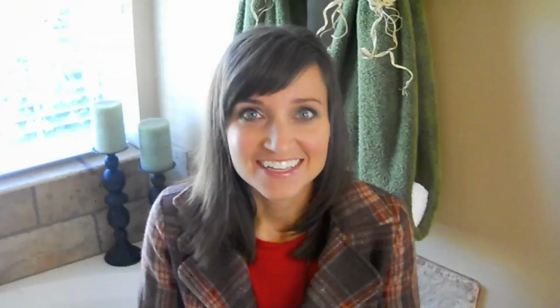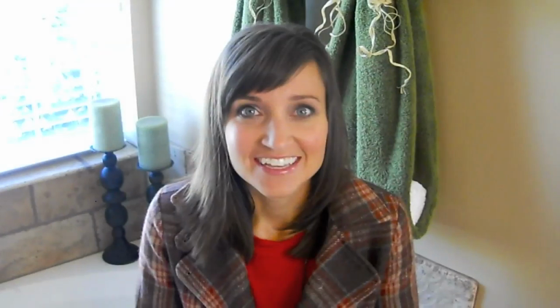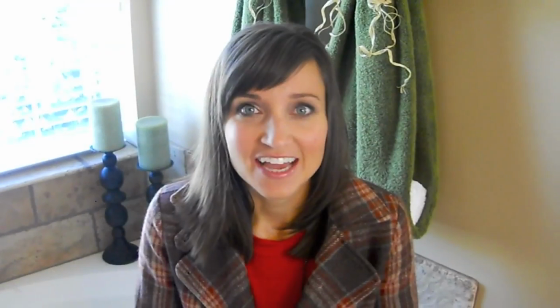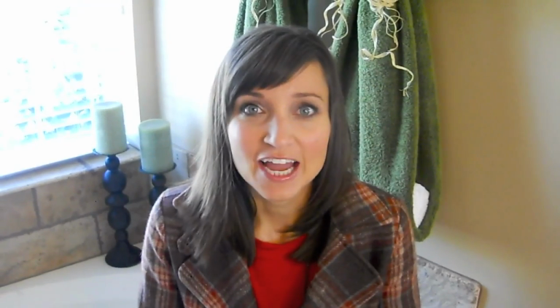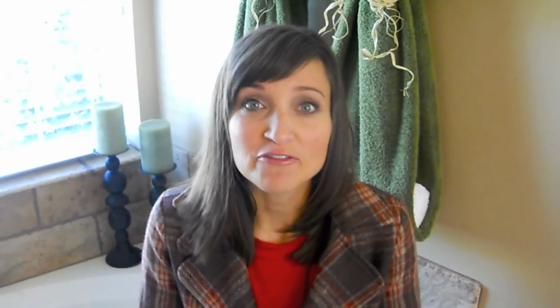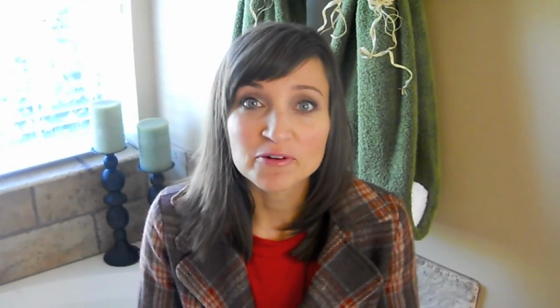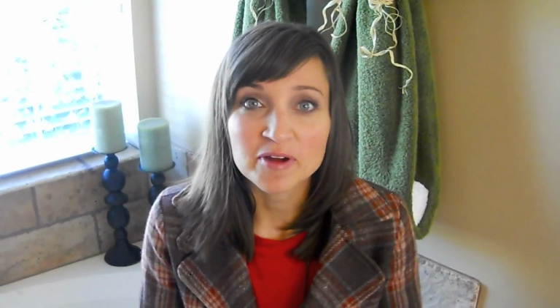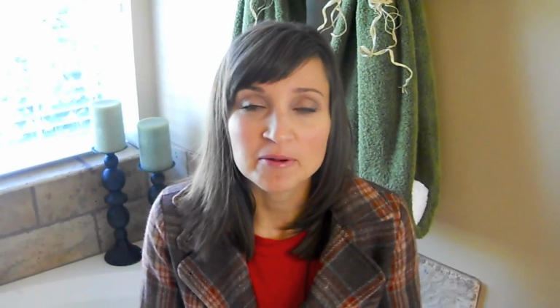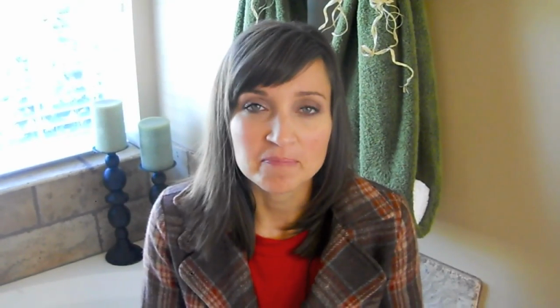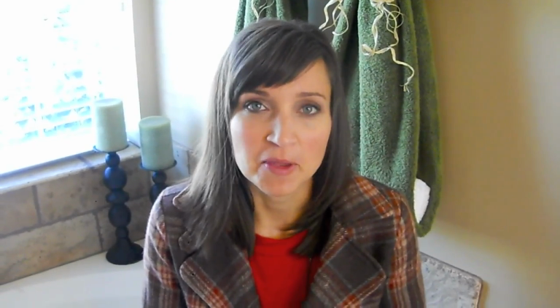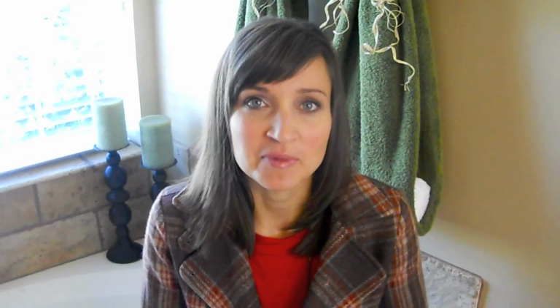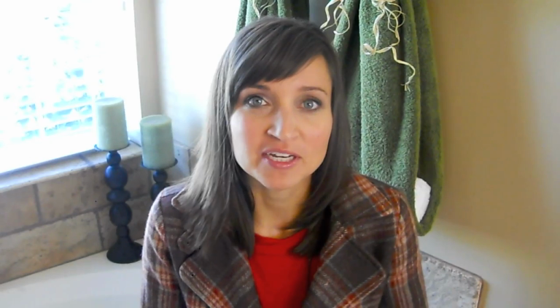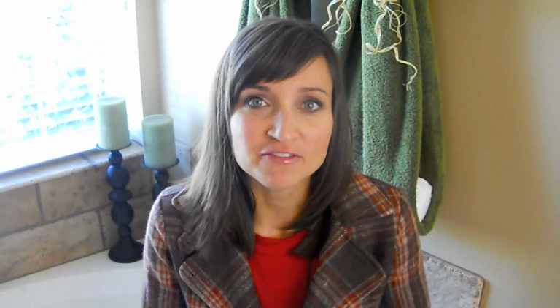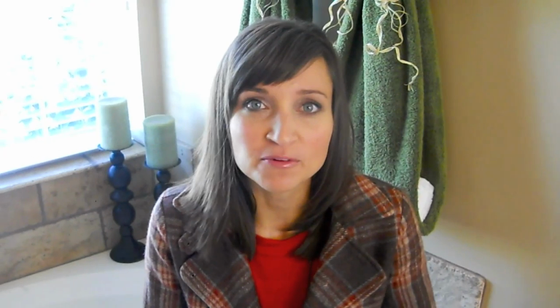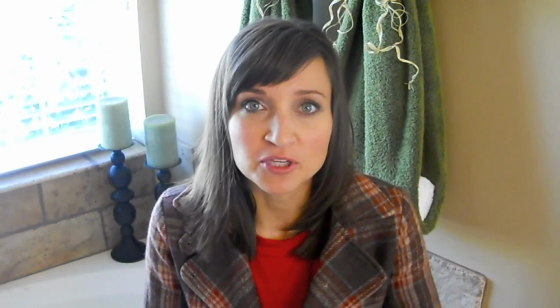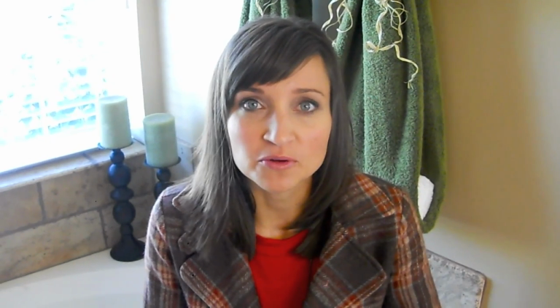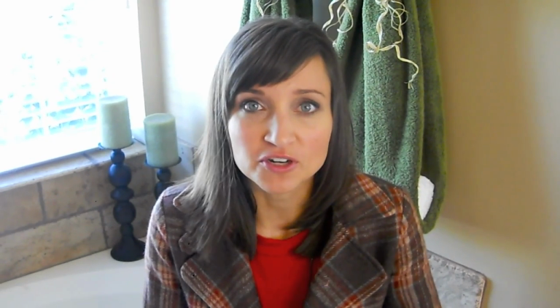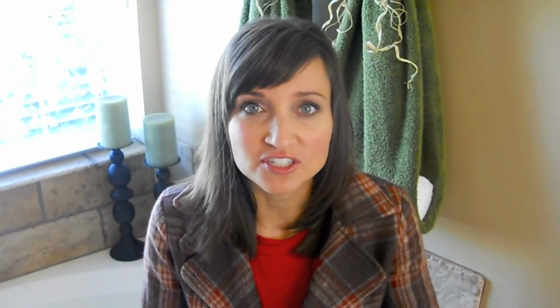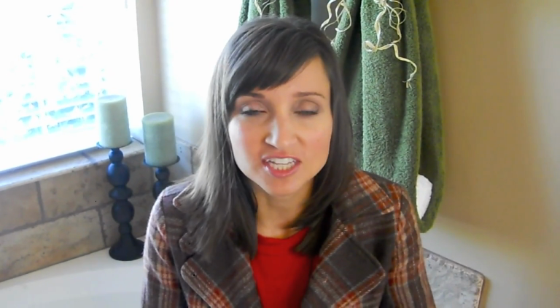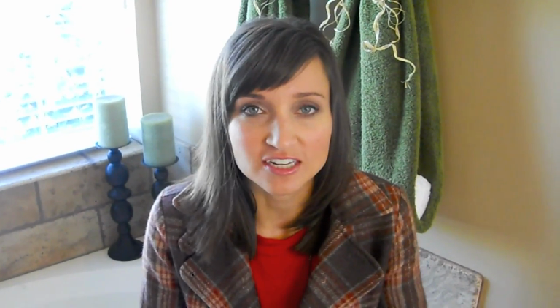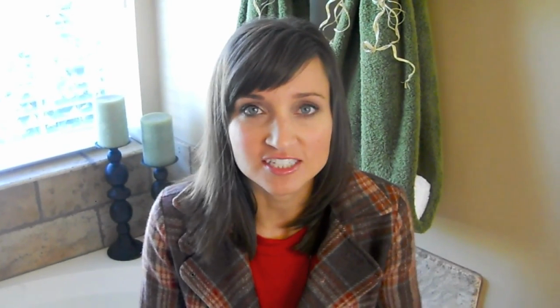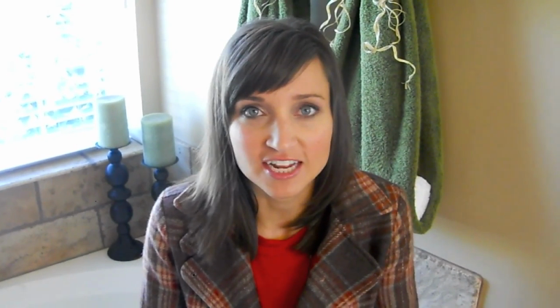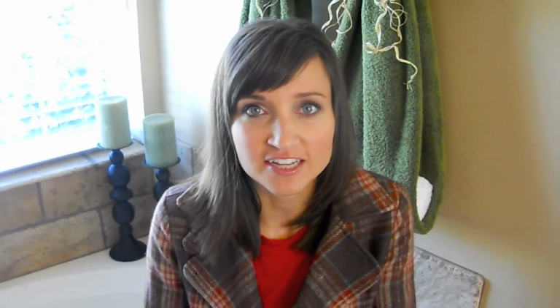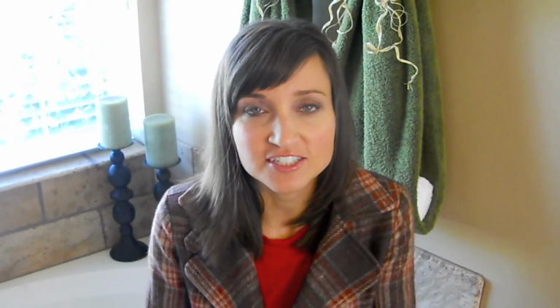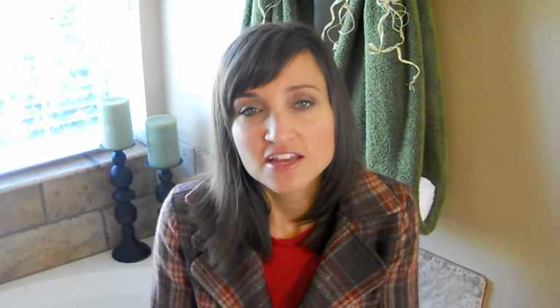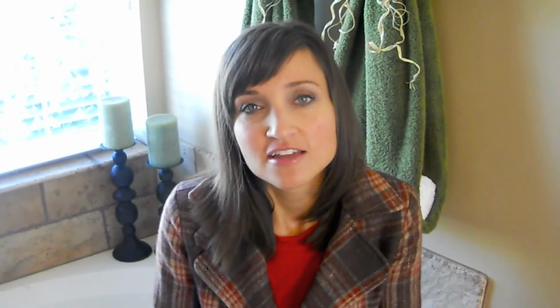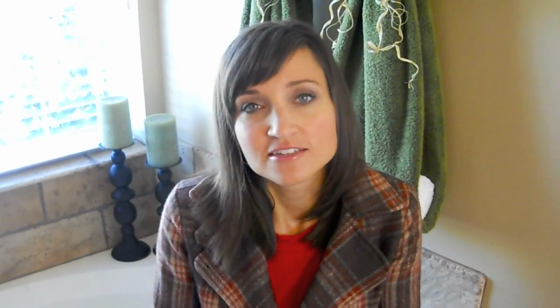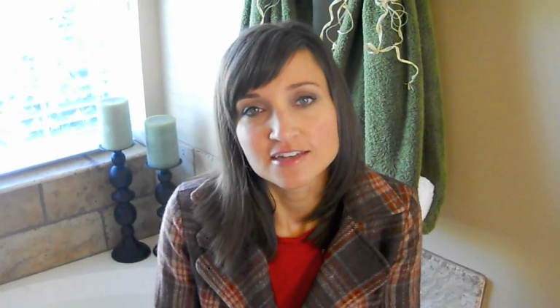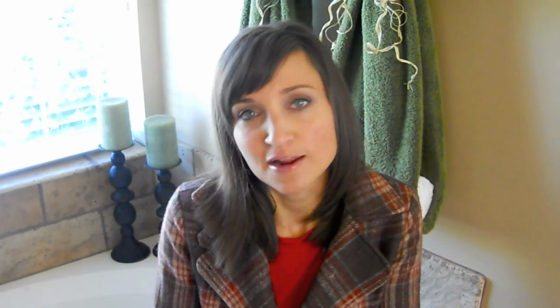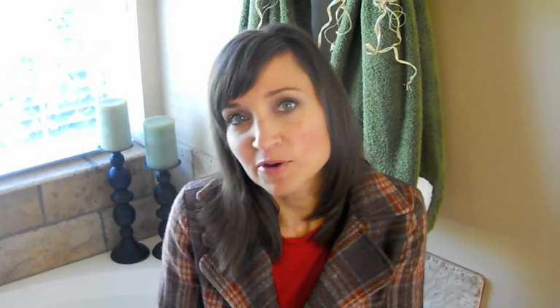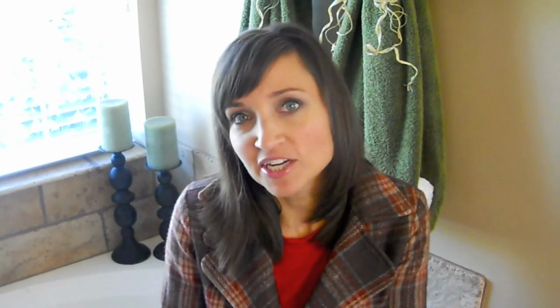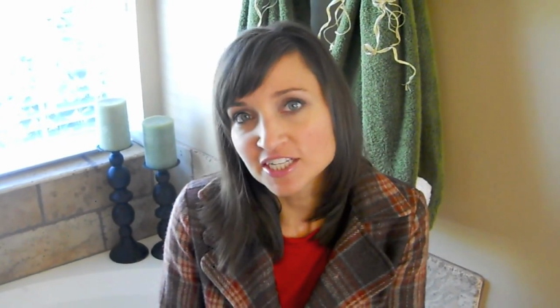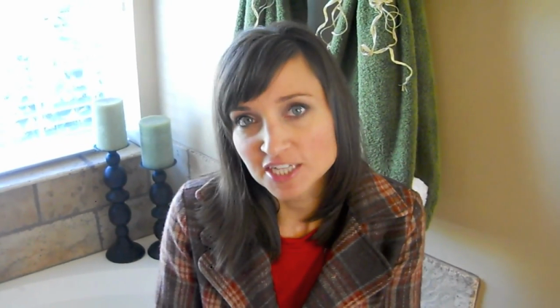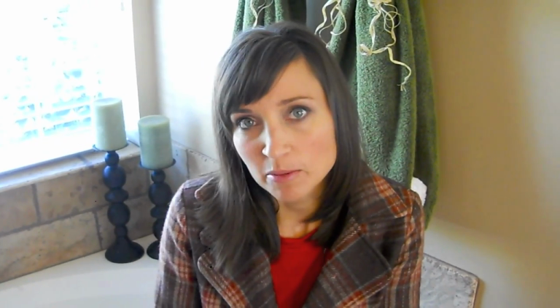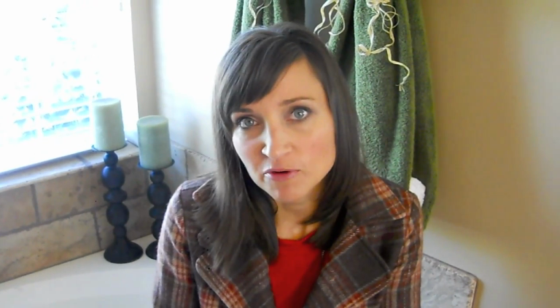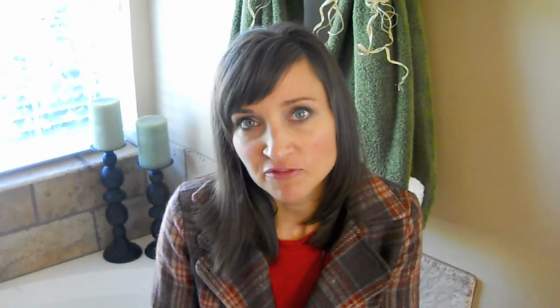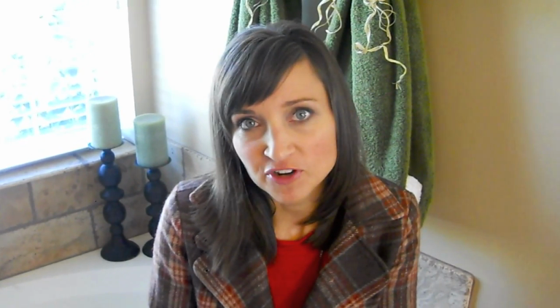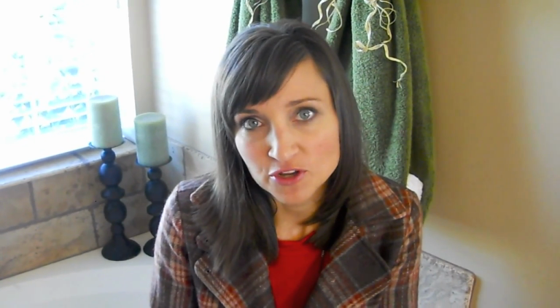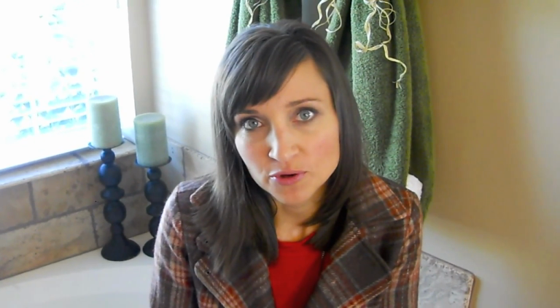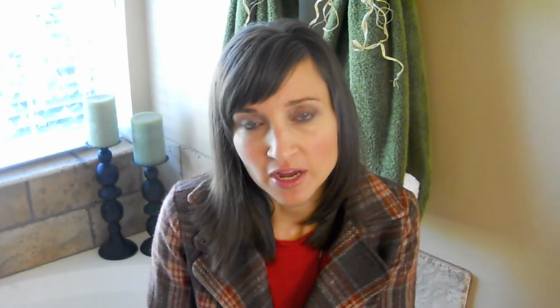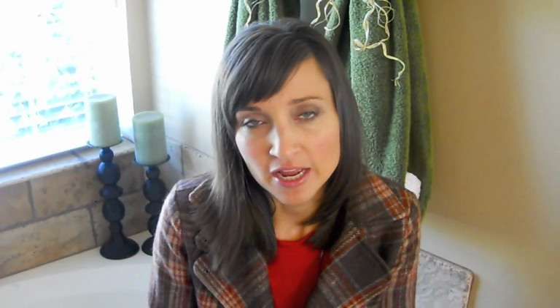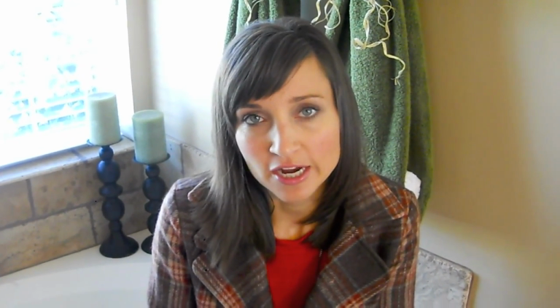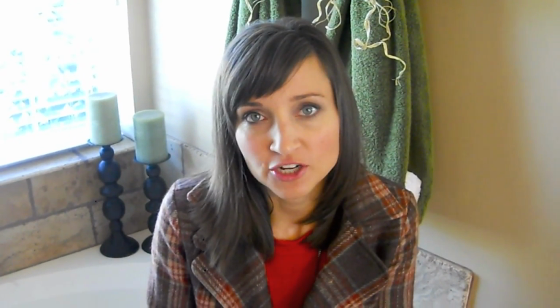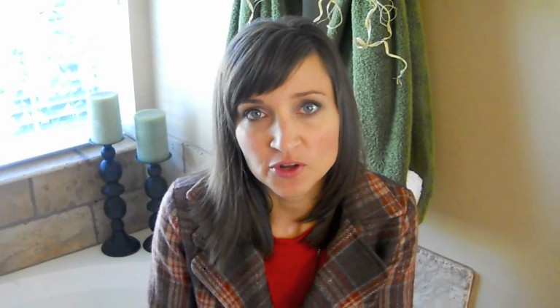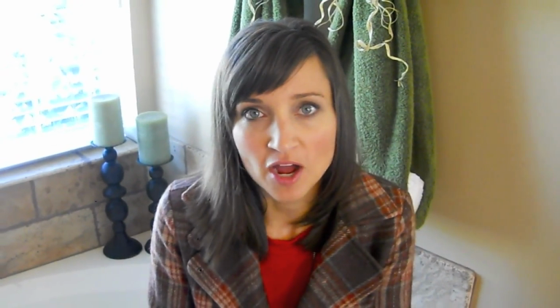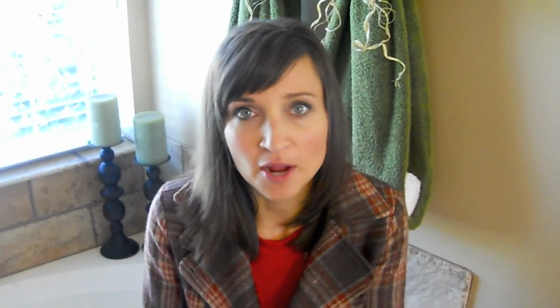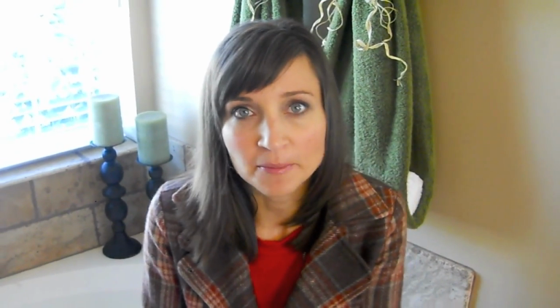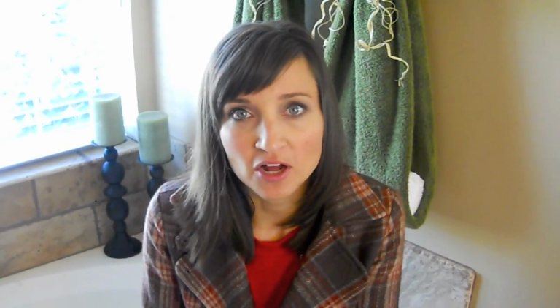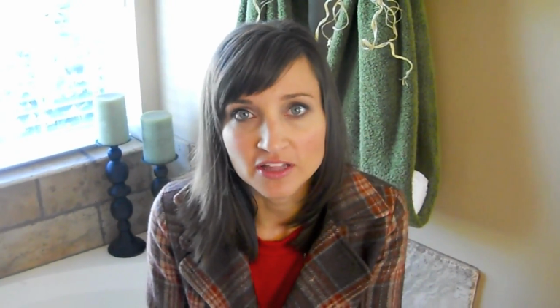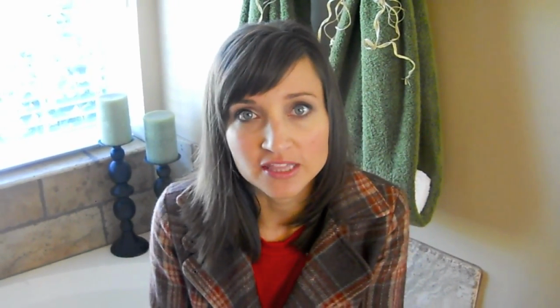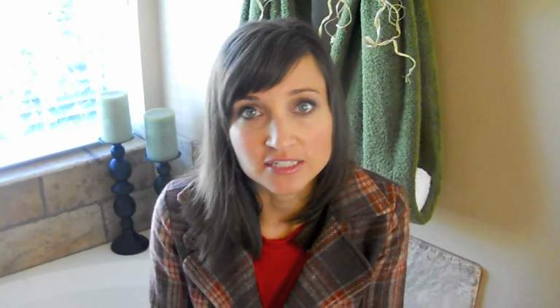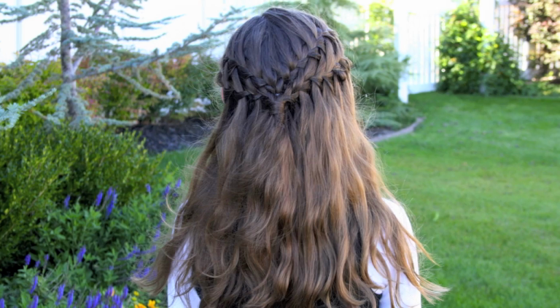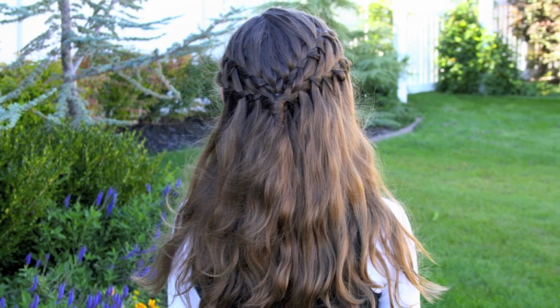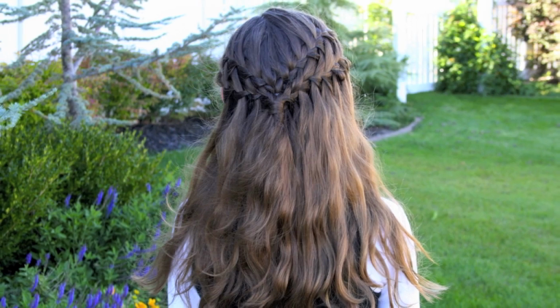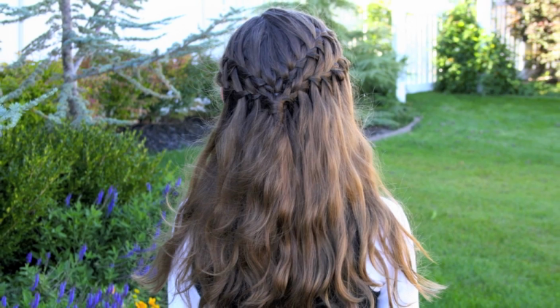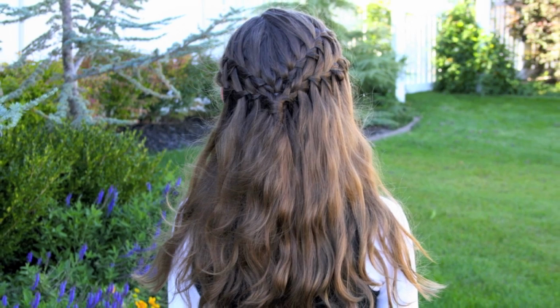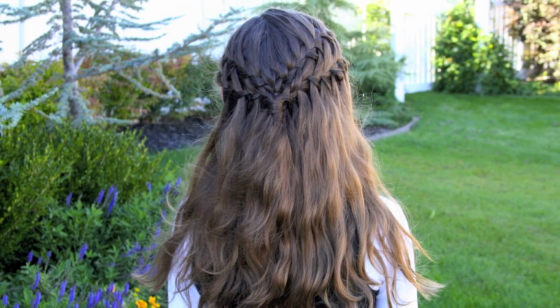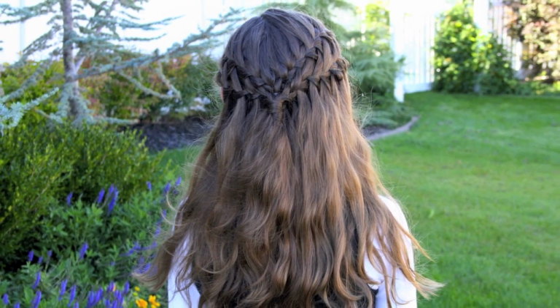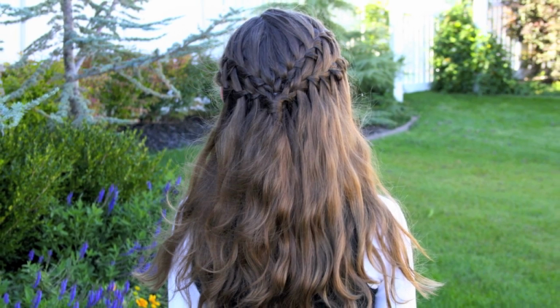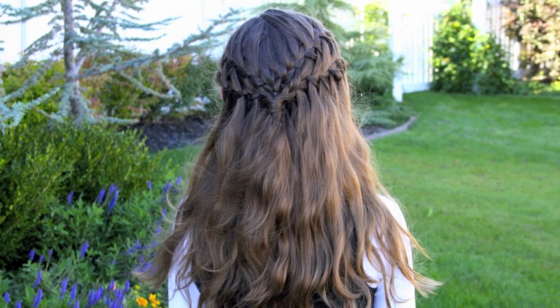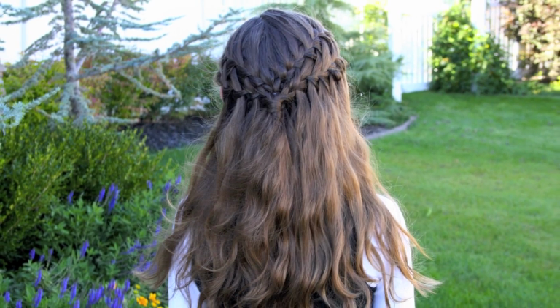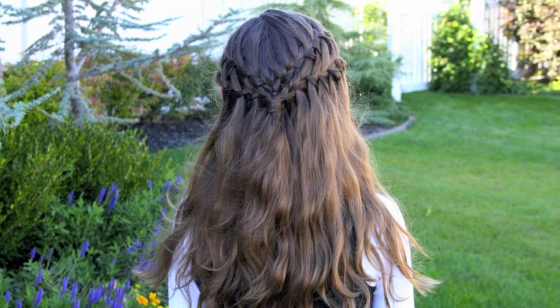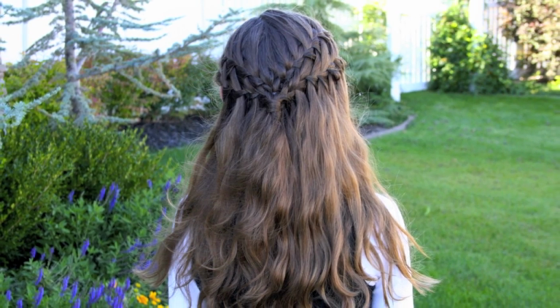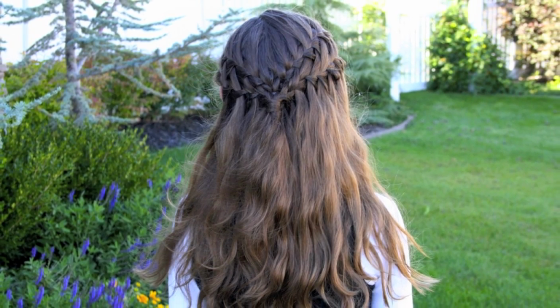Hi, everyone. I'm Mindy from Cute Girls Hairstyles. Today we're going to demo for you a hairdo I'm calling the Double Waterfall Braid.